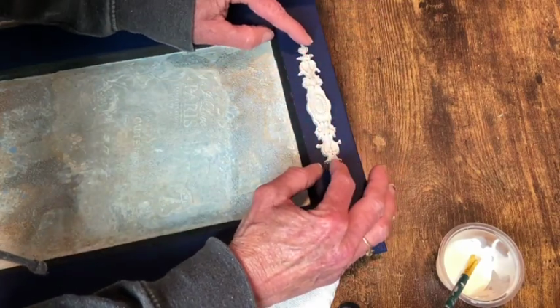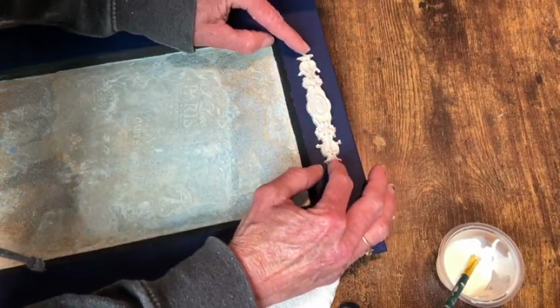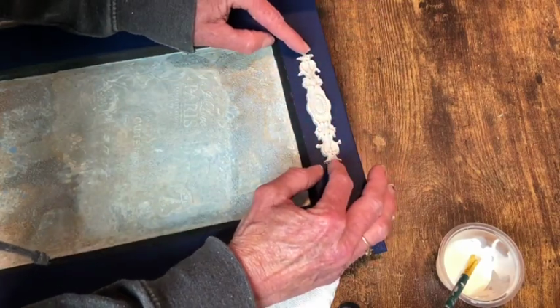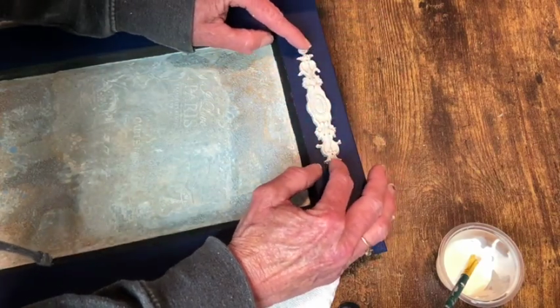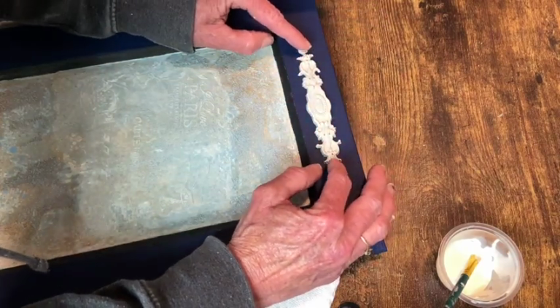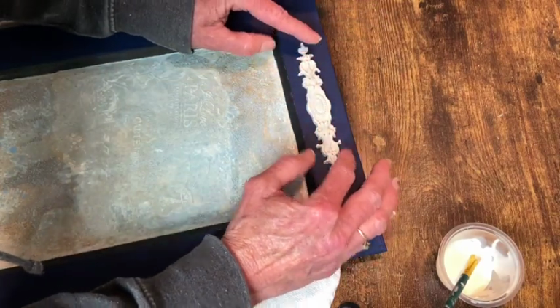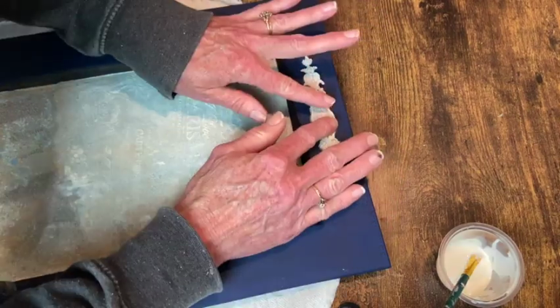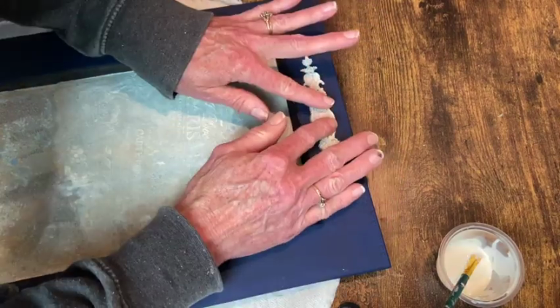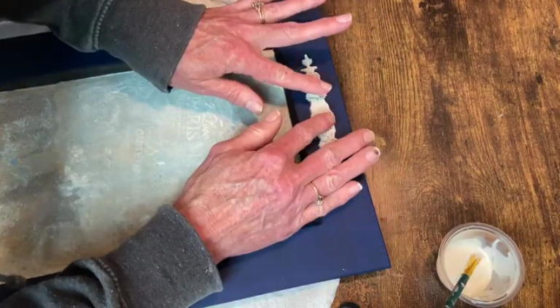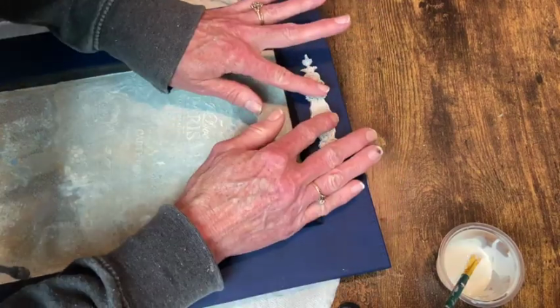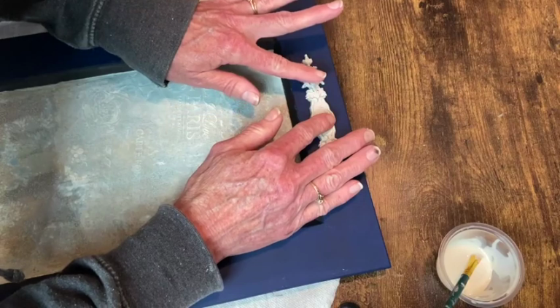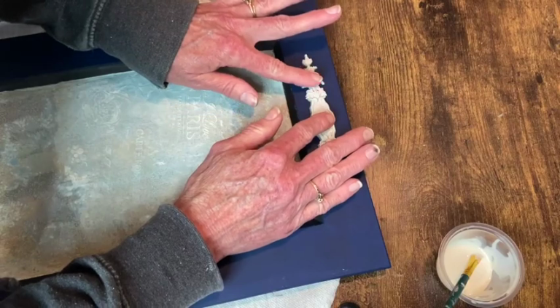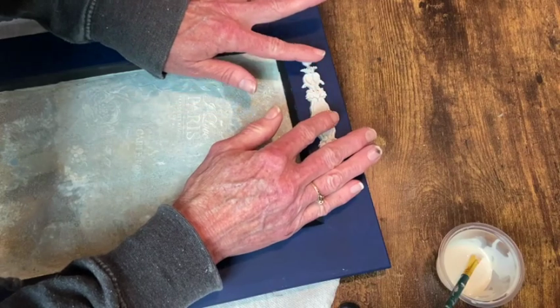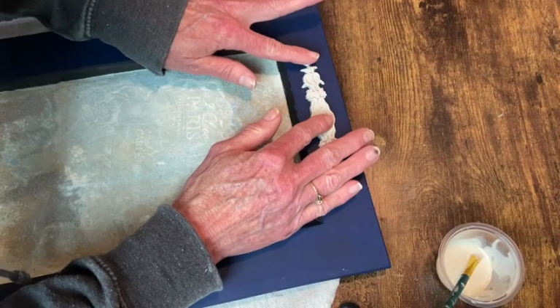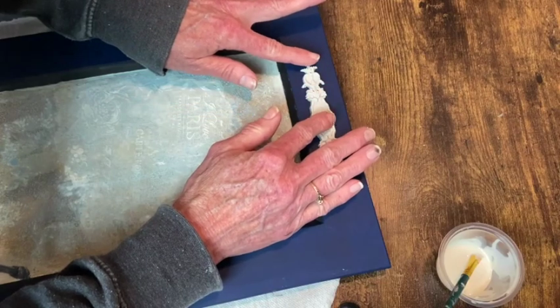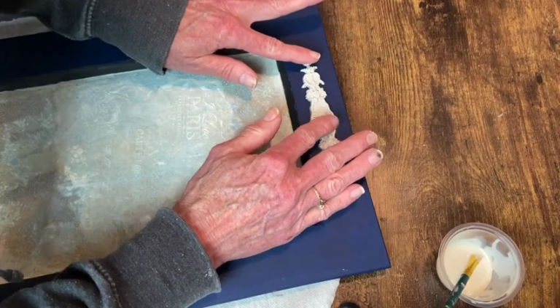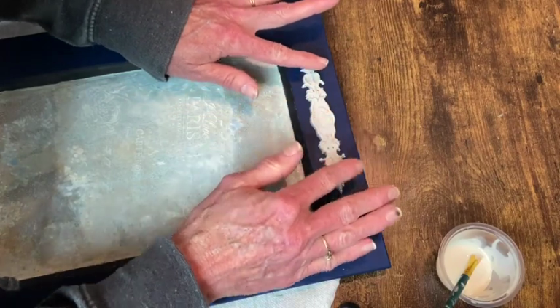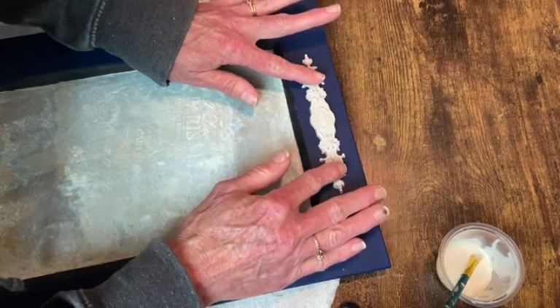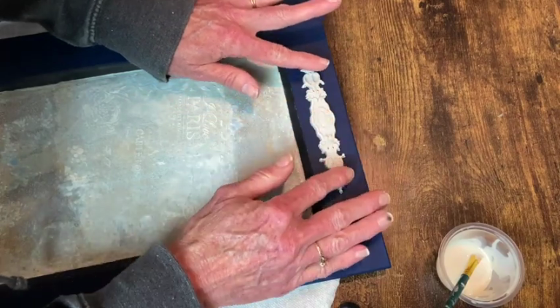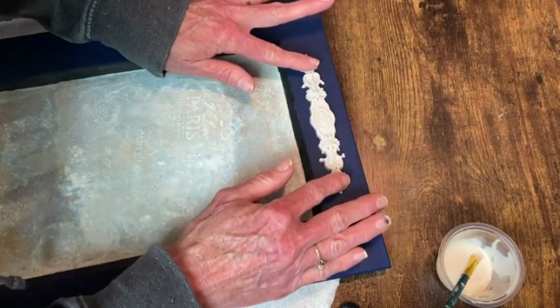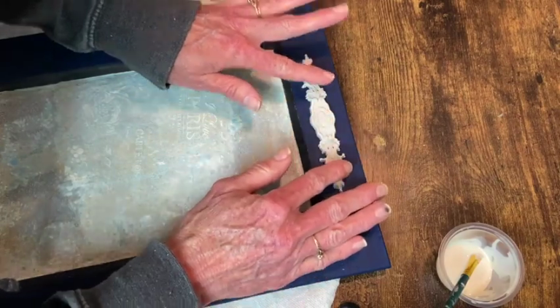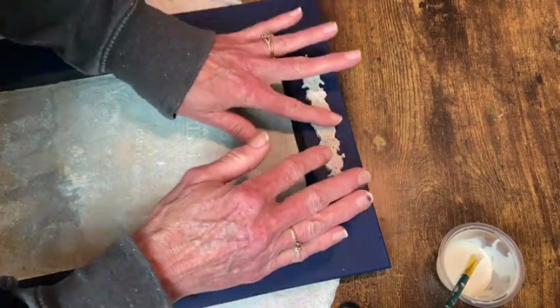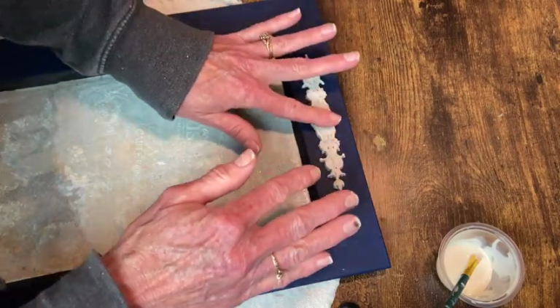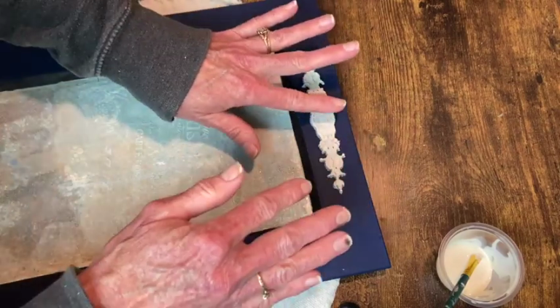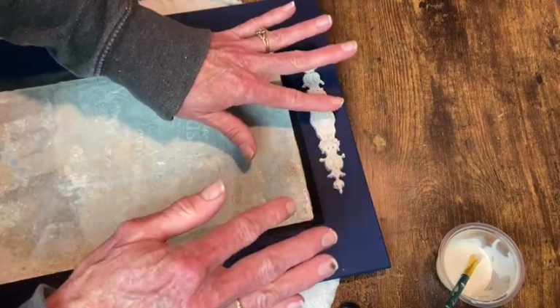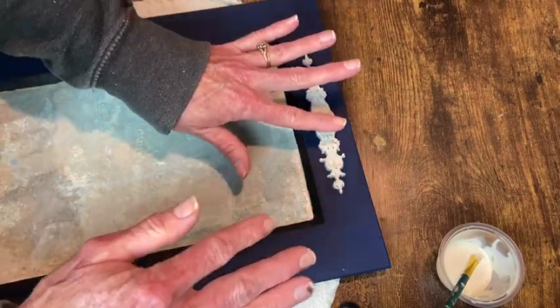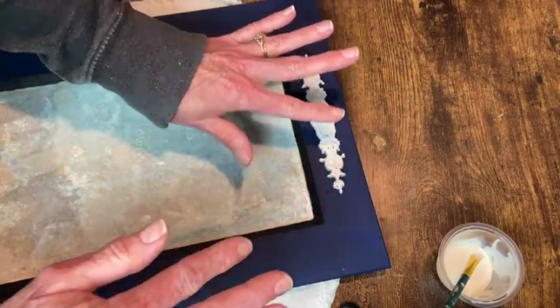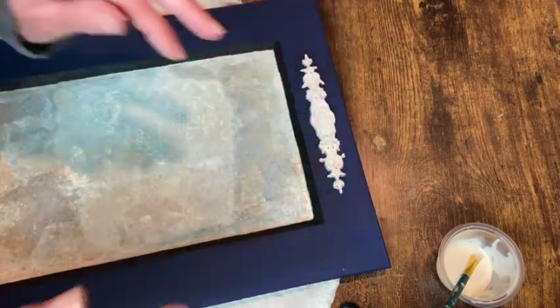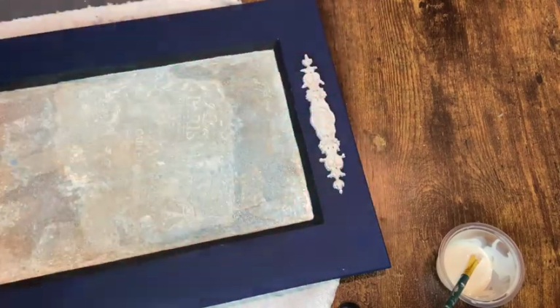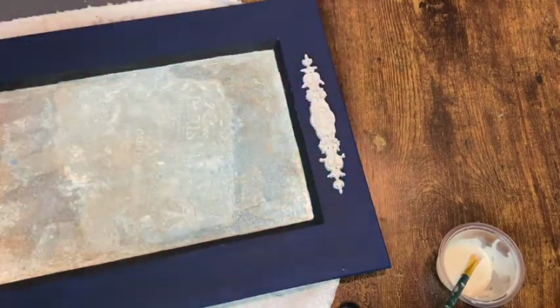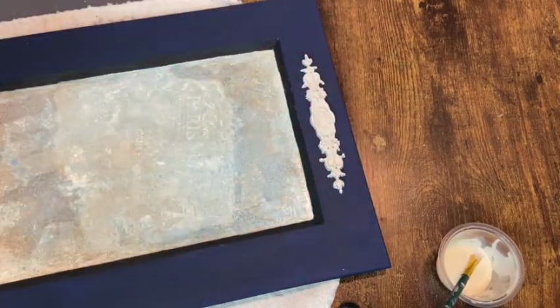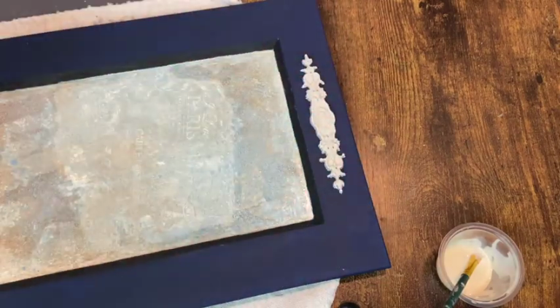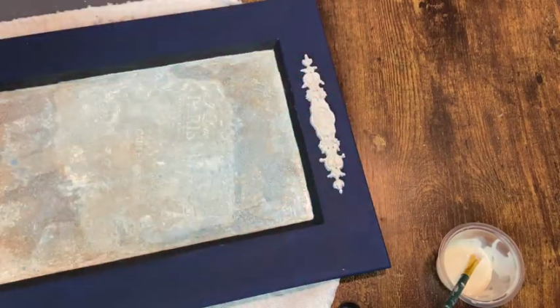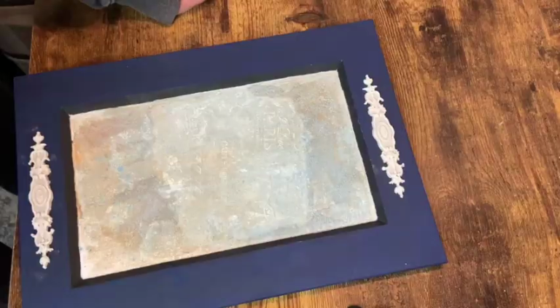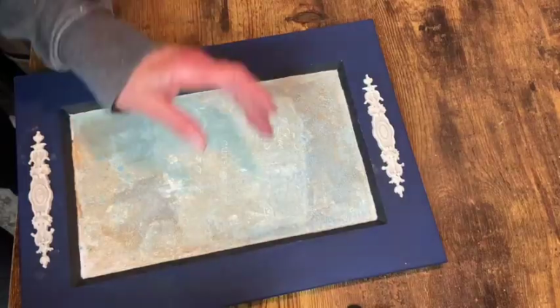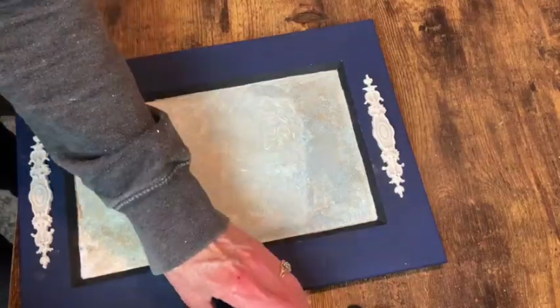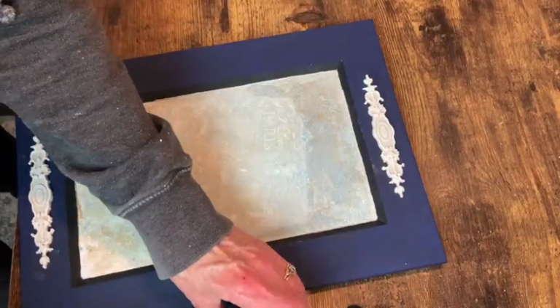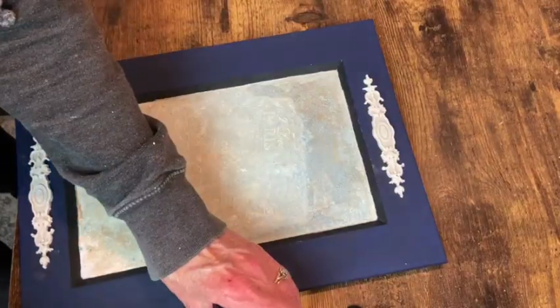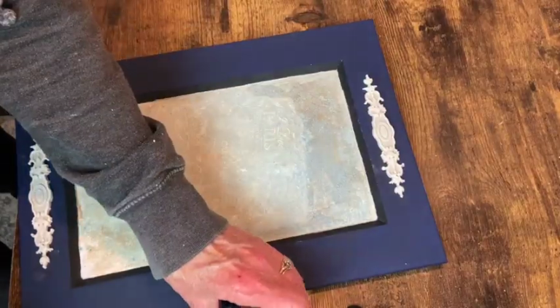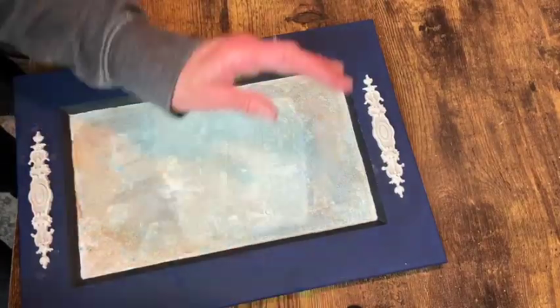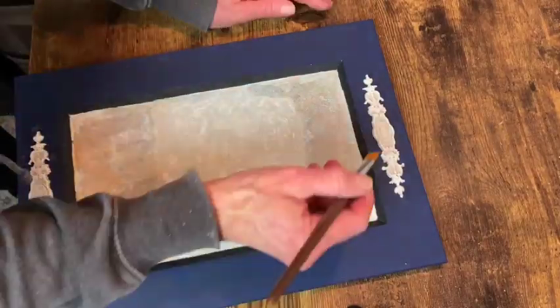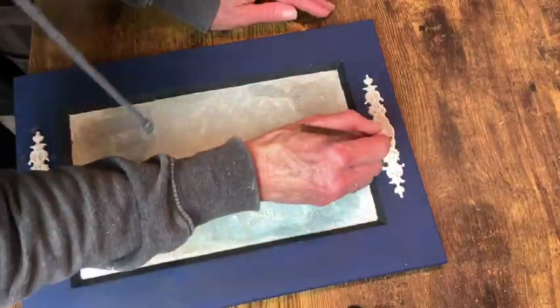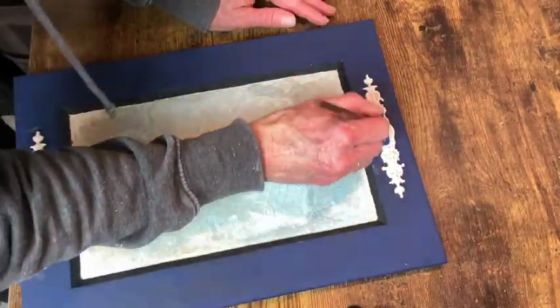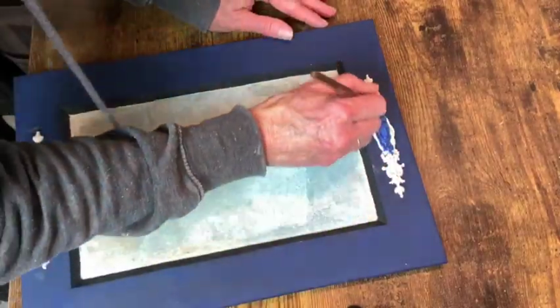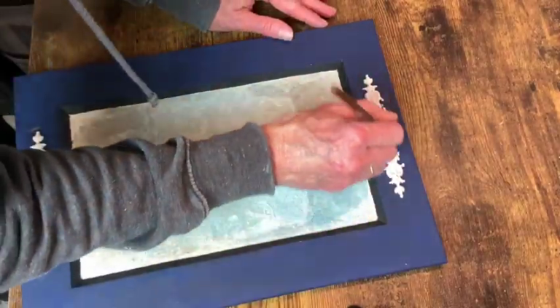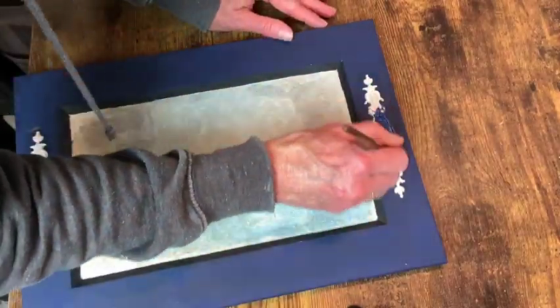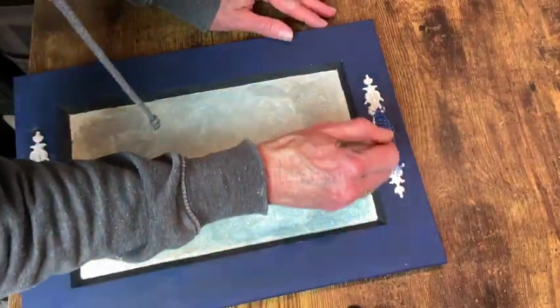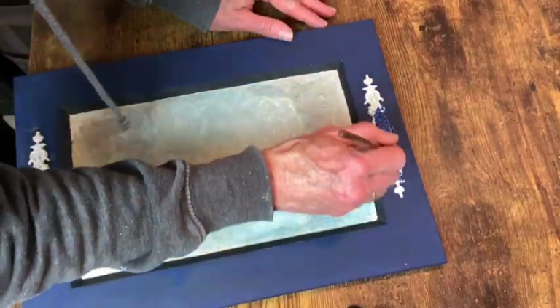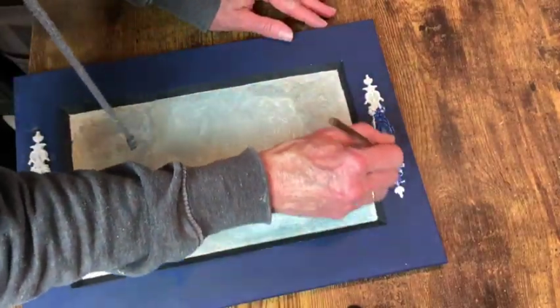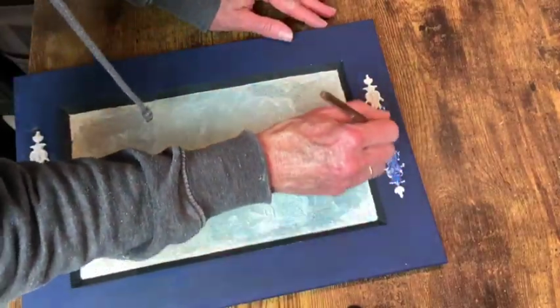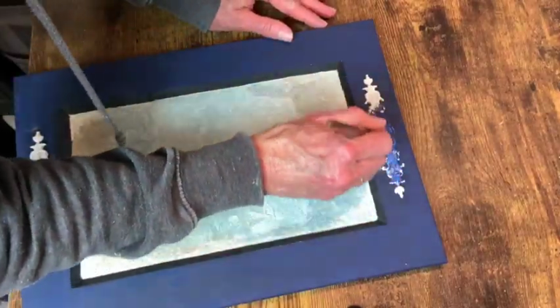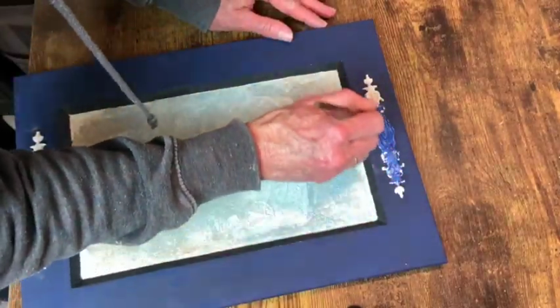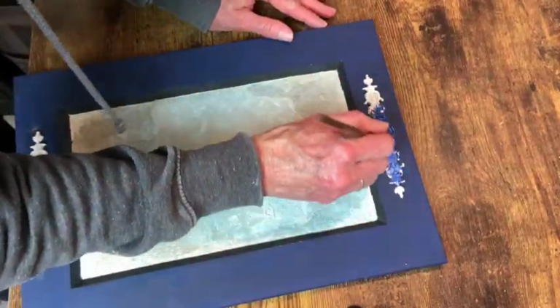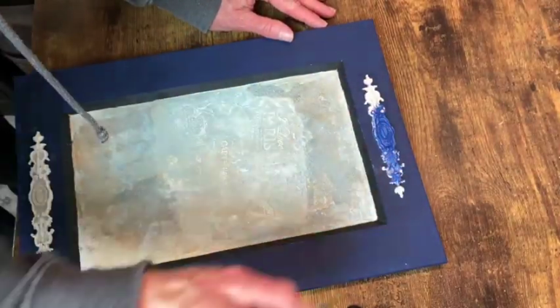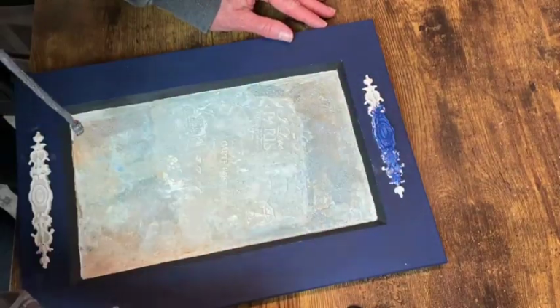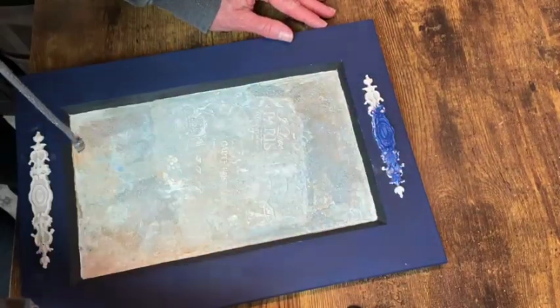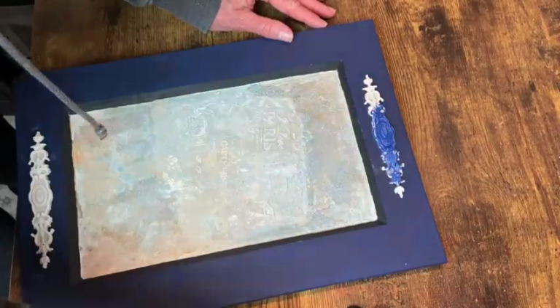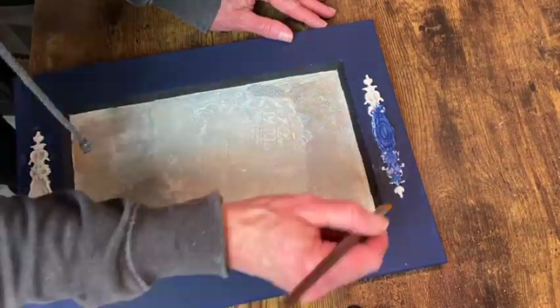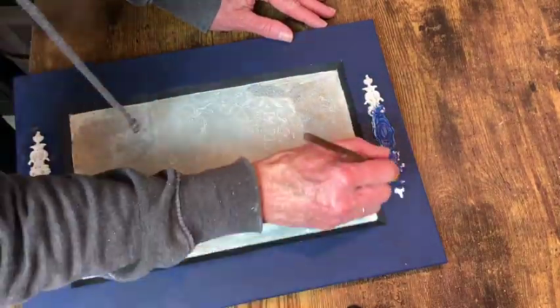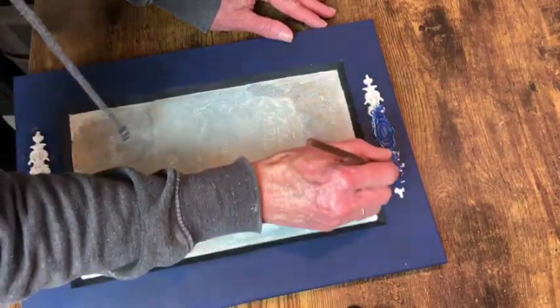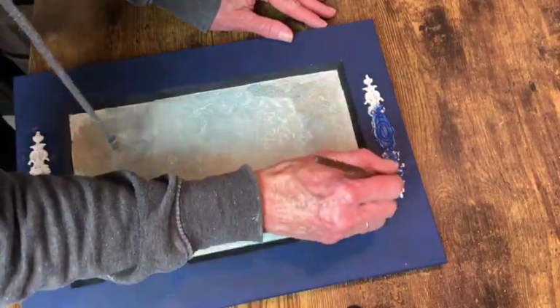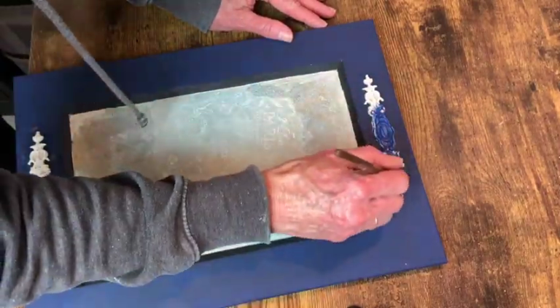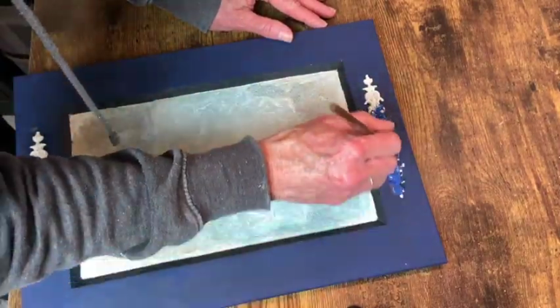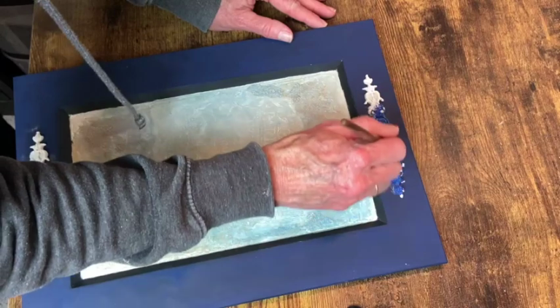All along through the process of making this, I was trying to figure out what I was going to do in those spots. And then it finally just came to me.